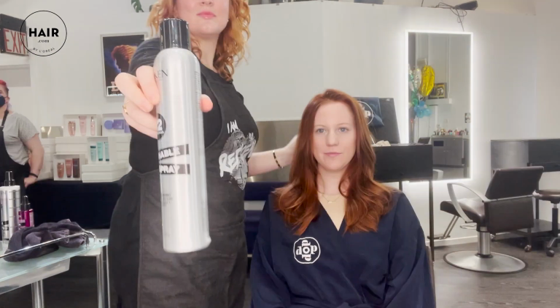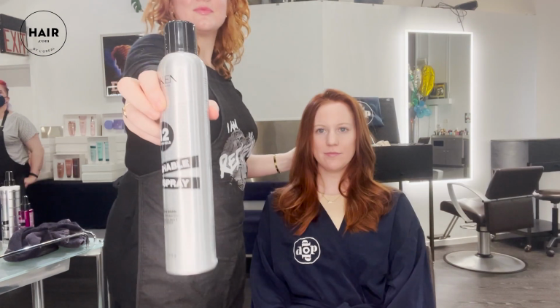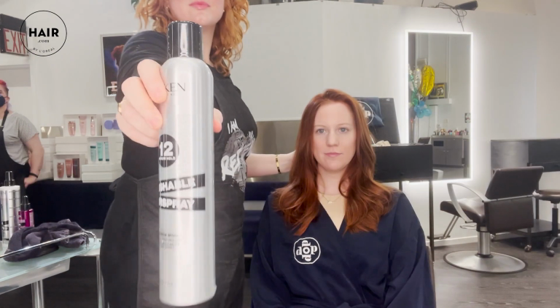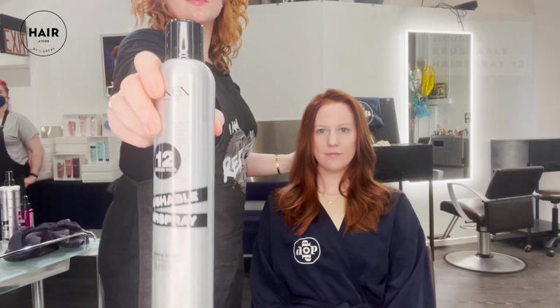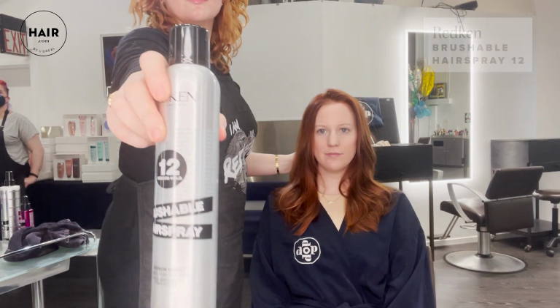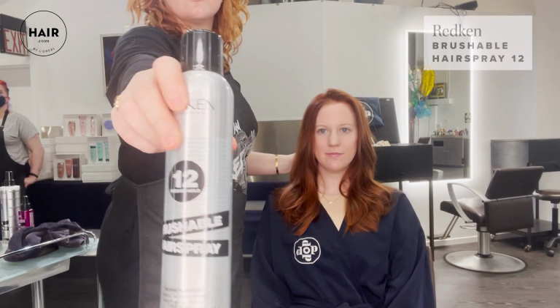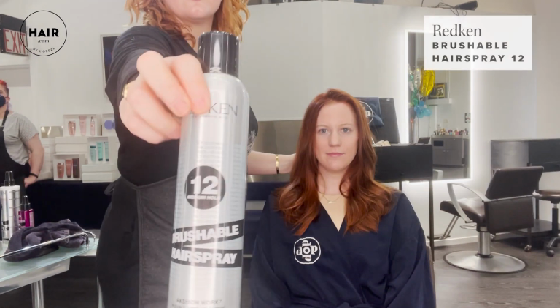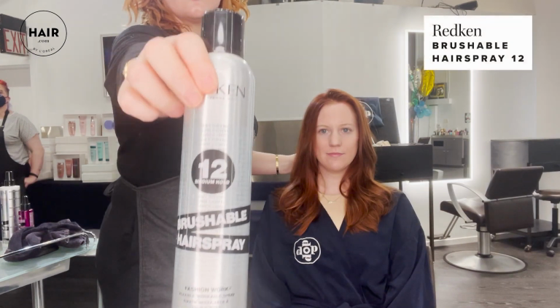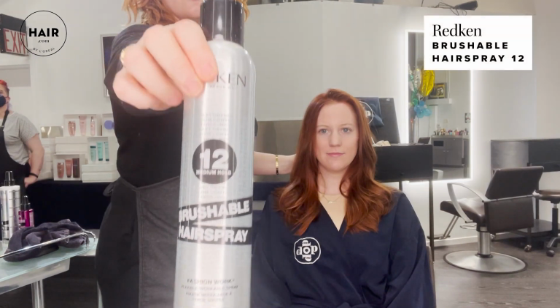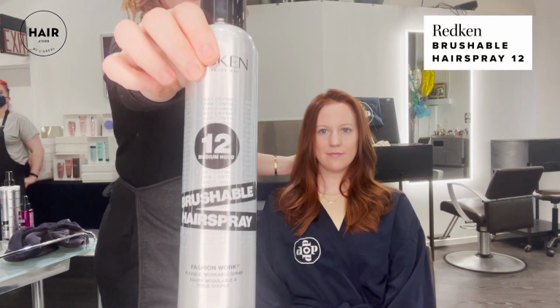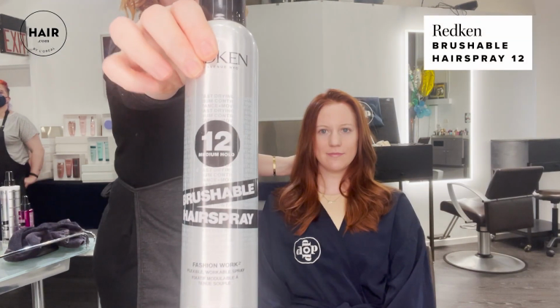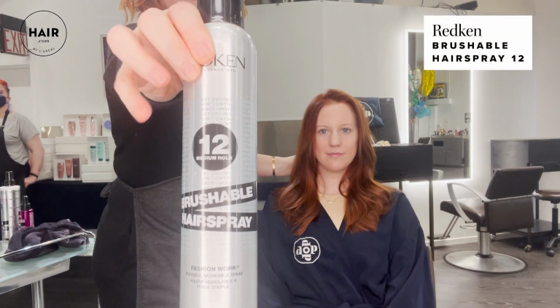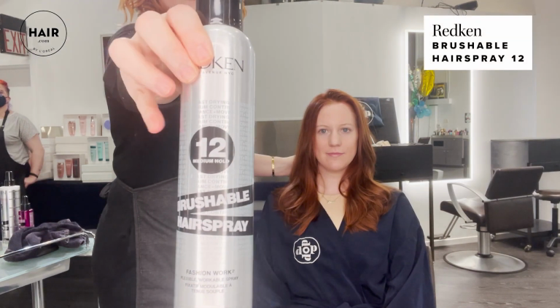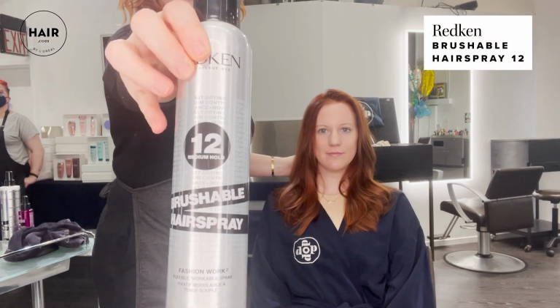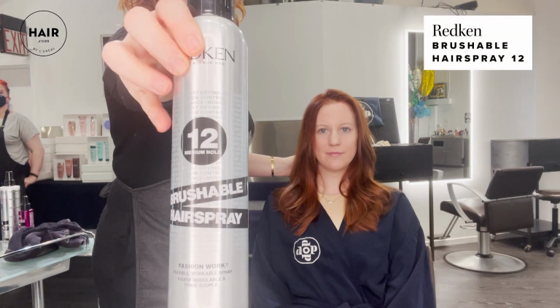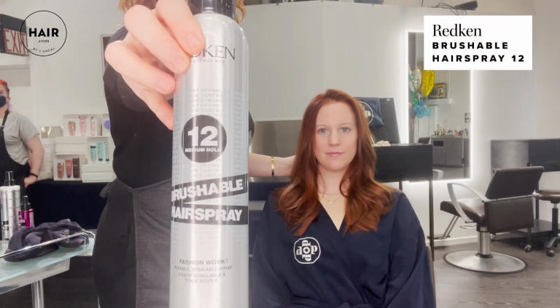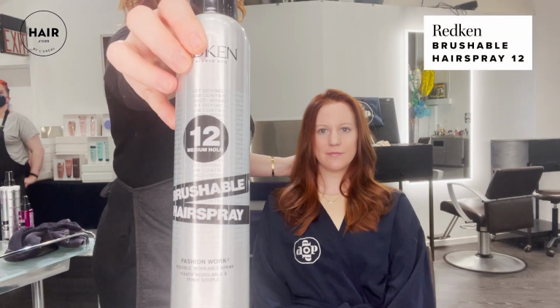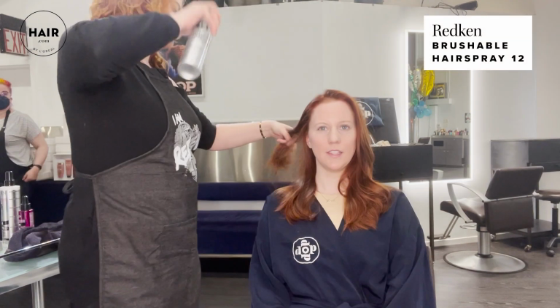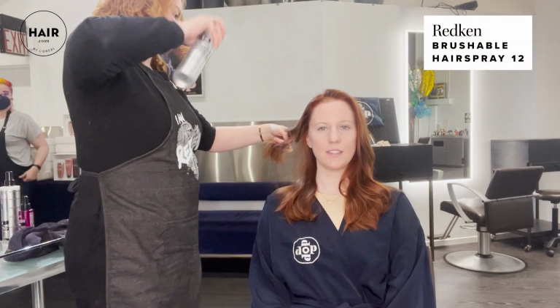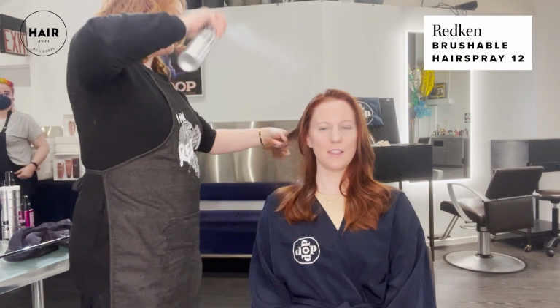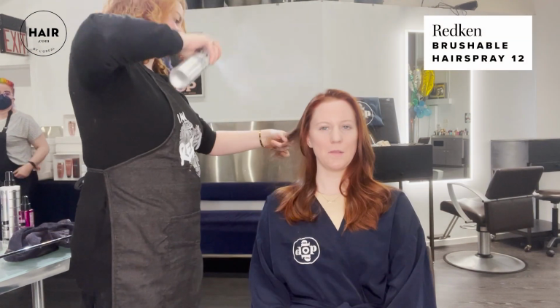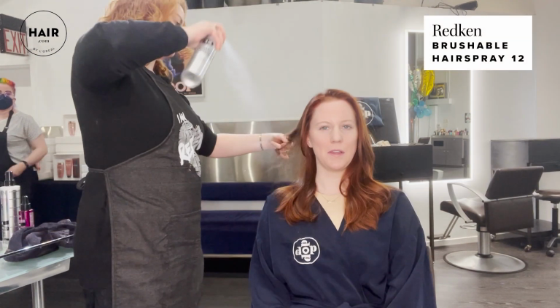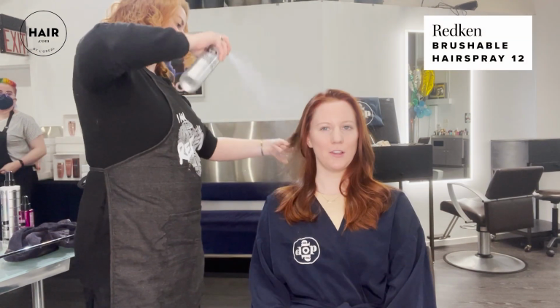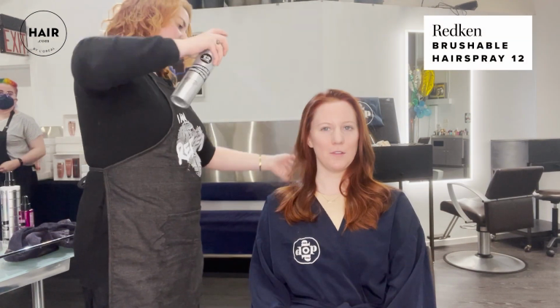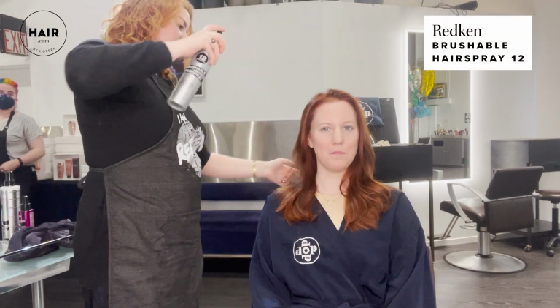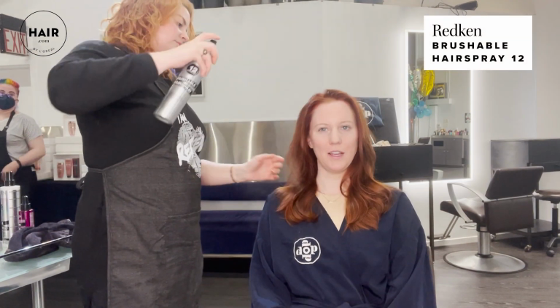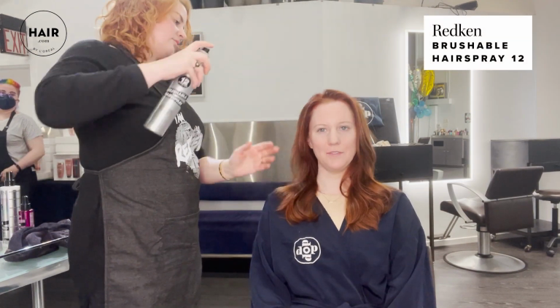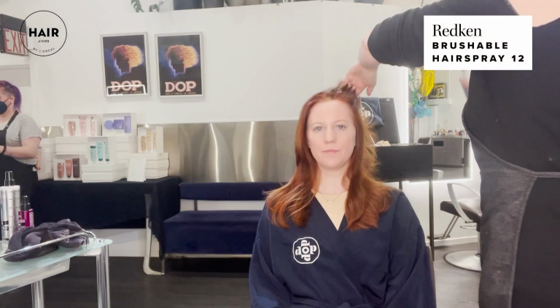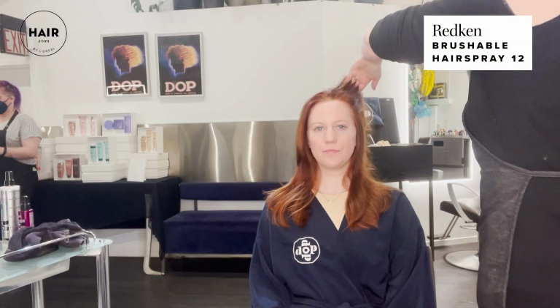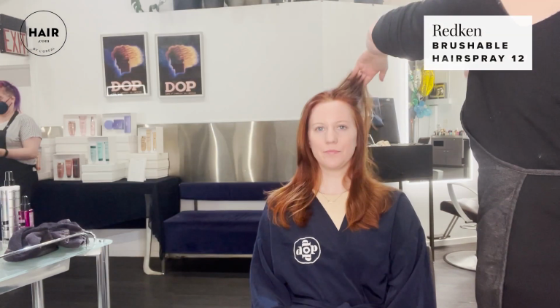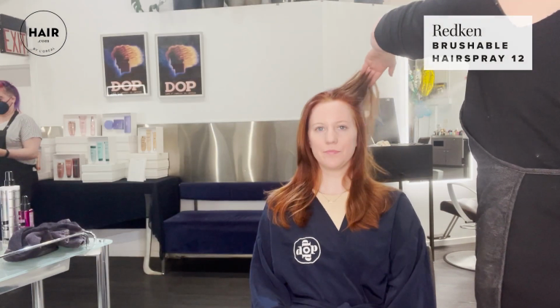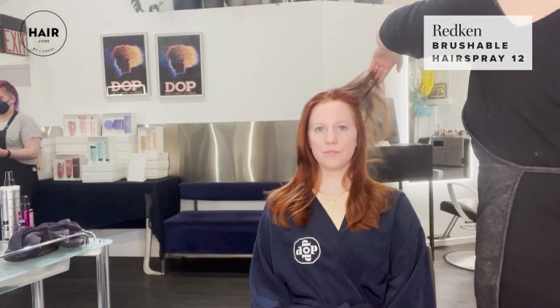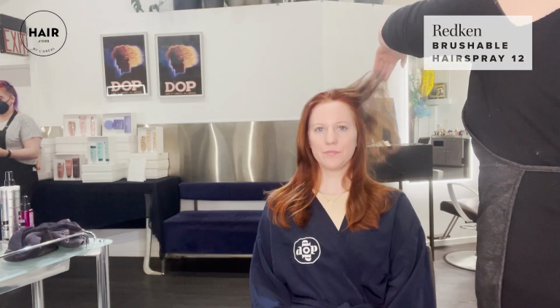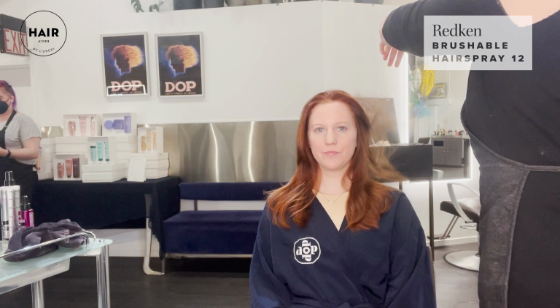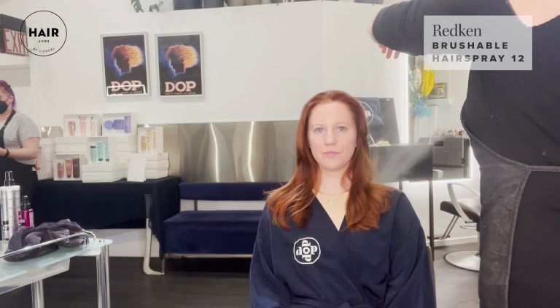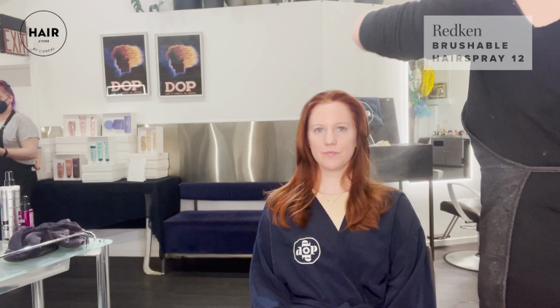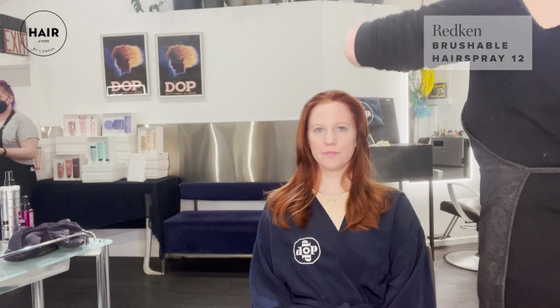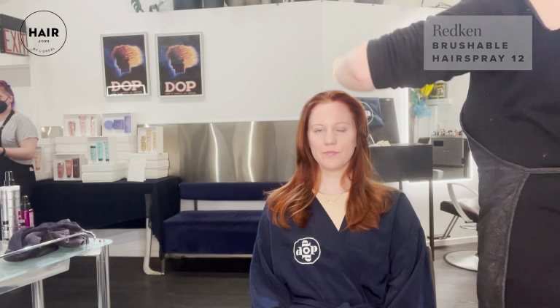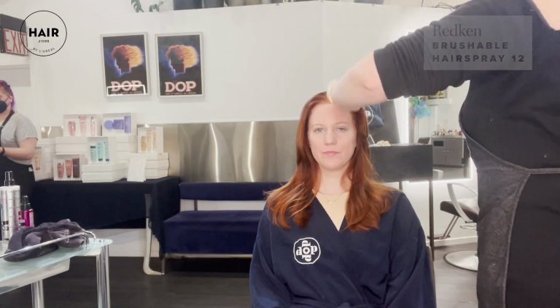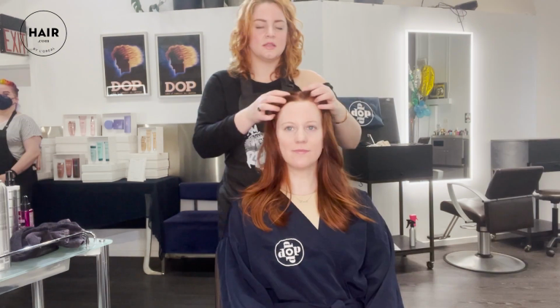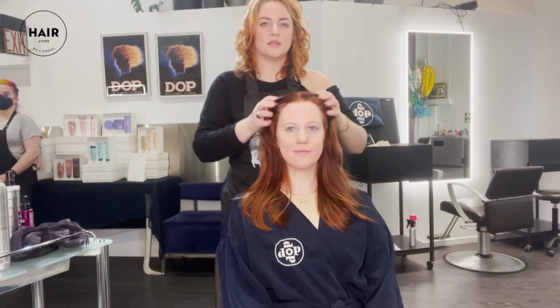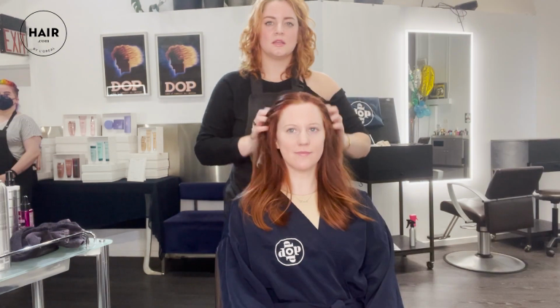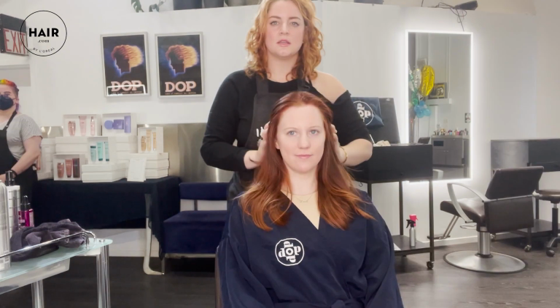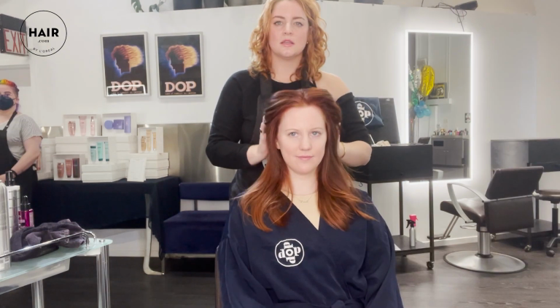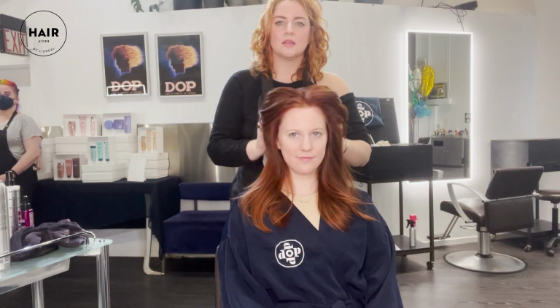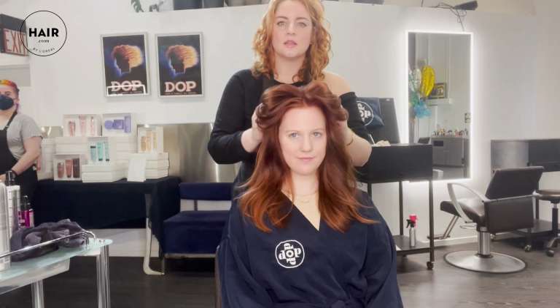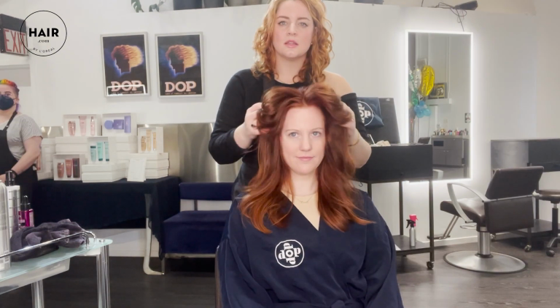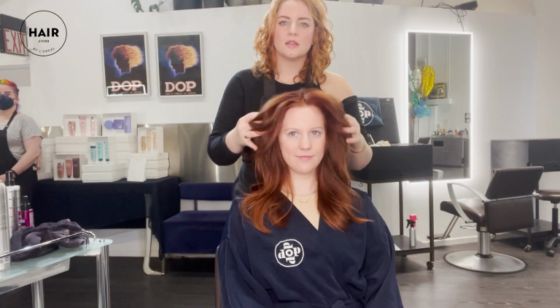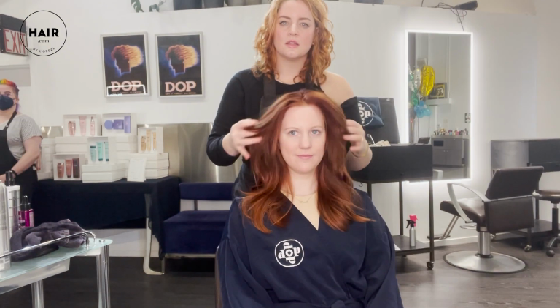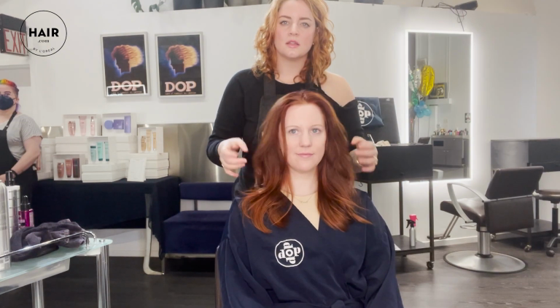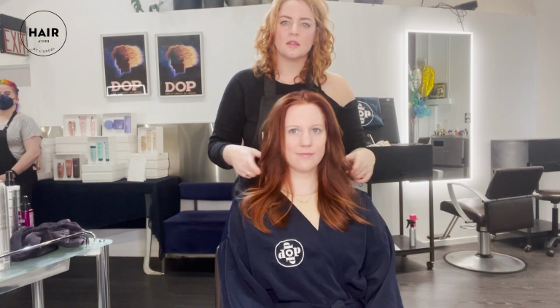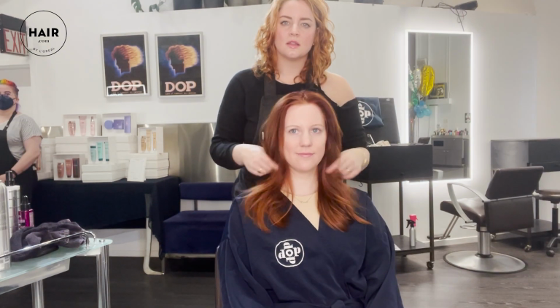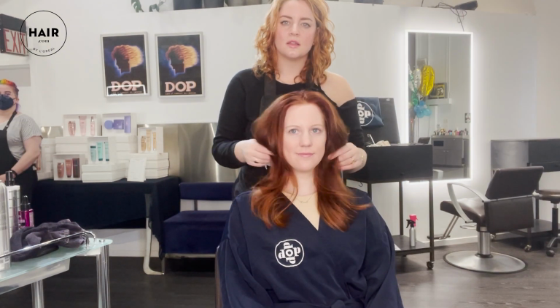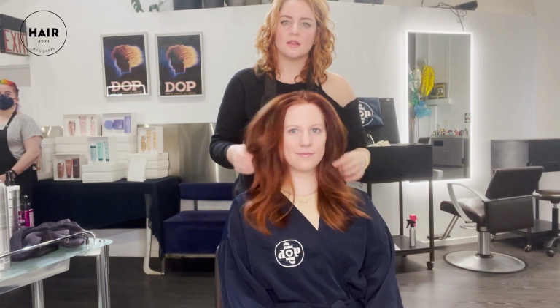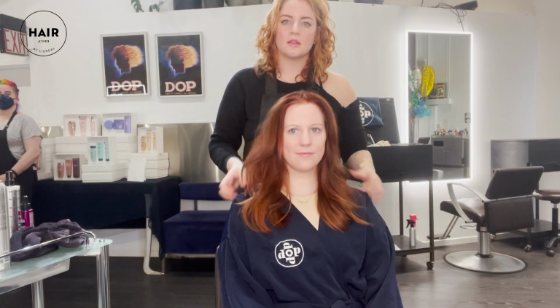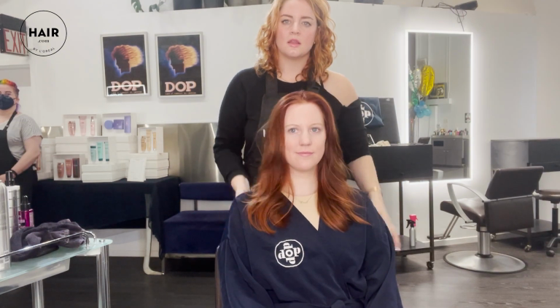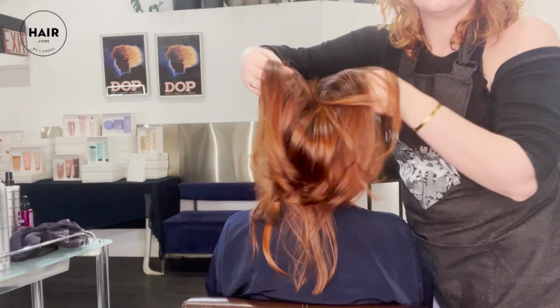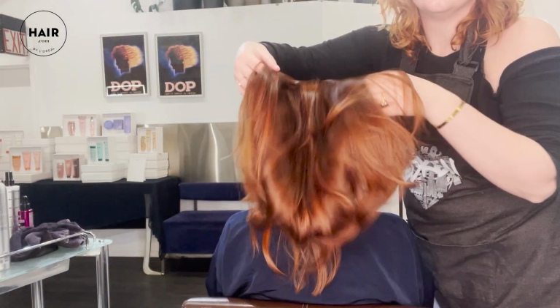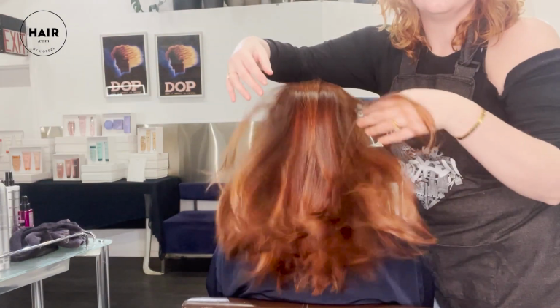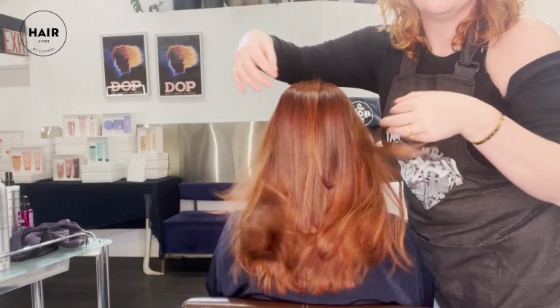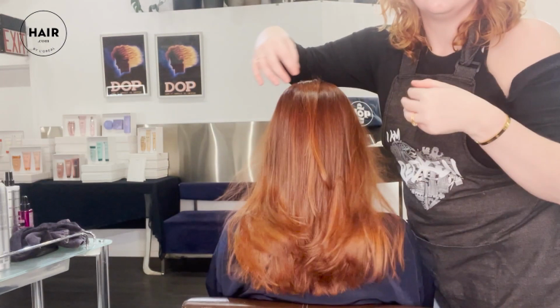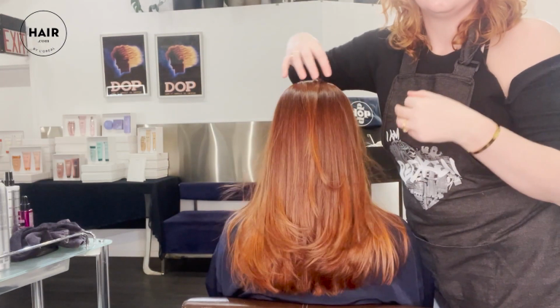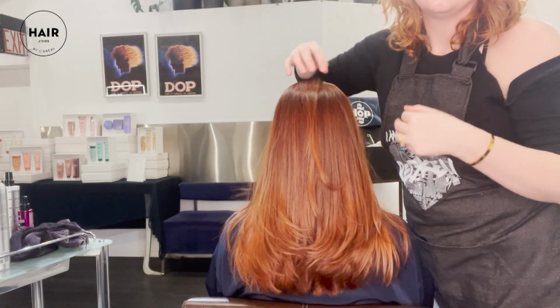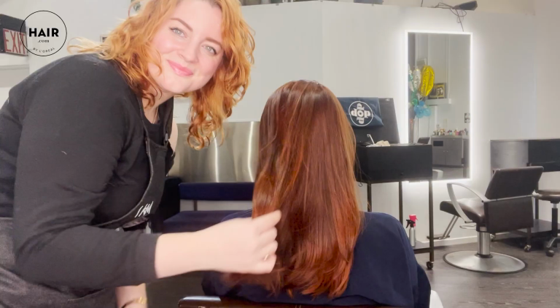Then the ends. We're going to finish it out with the Brushable Hairspray from Redken — and look how shiny she is. That is Shades EQ for you.